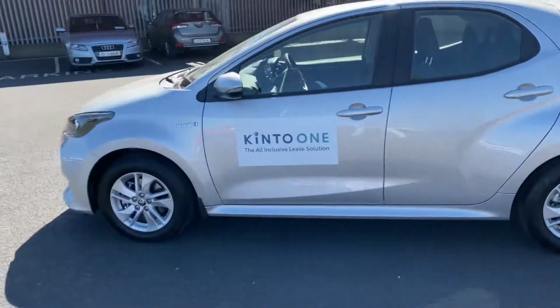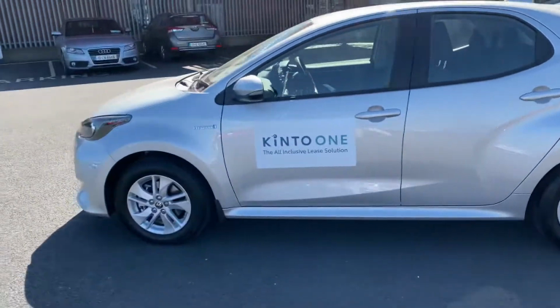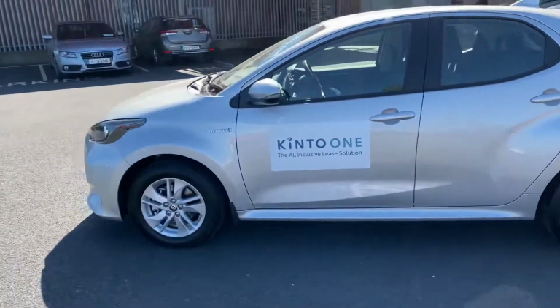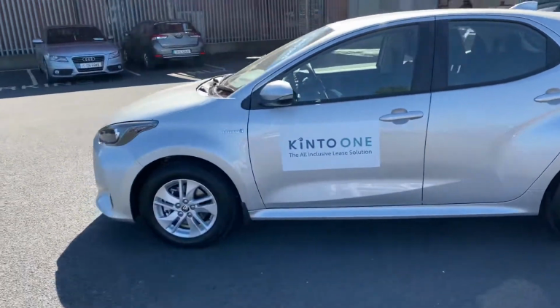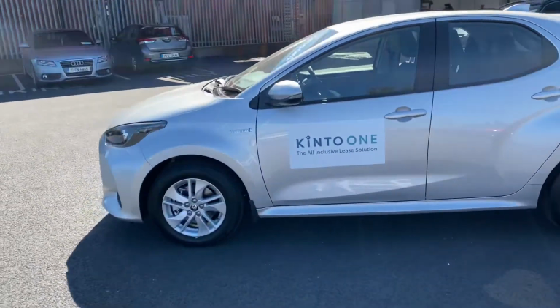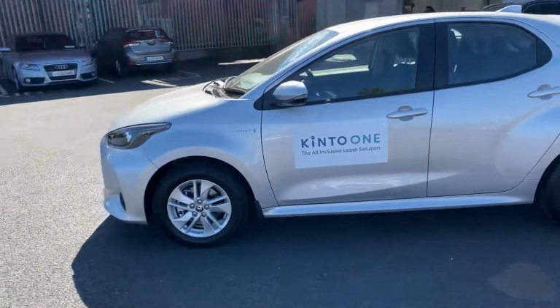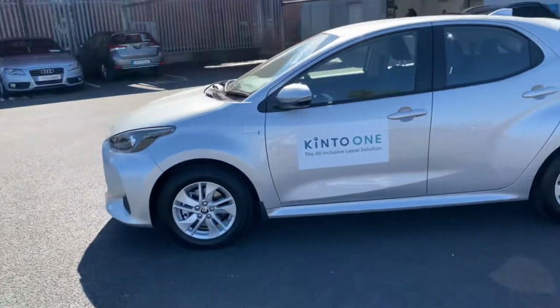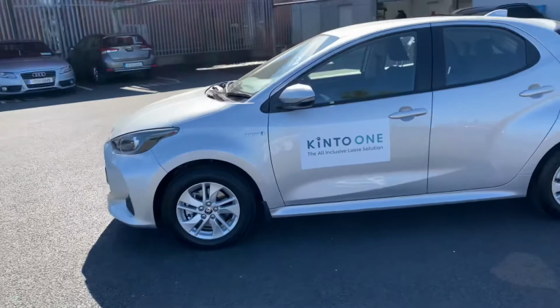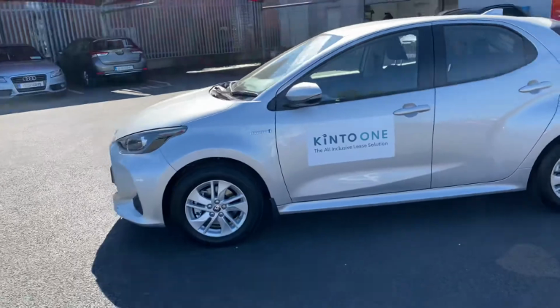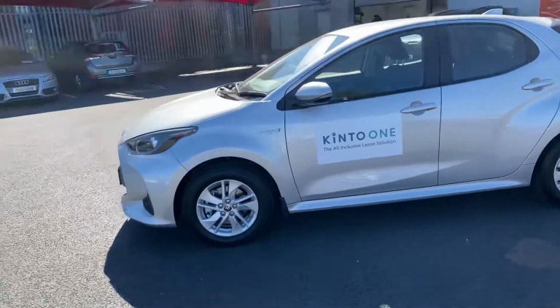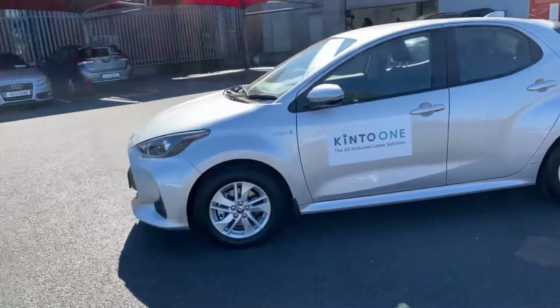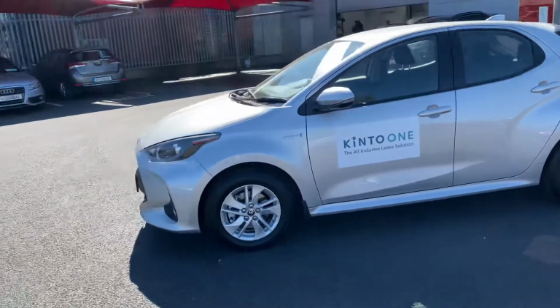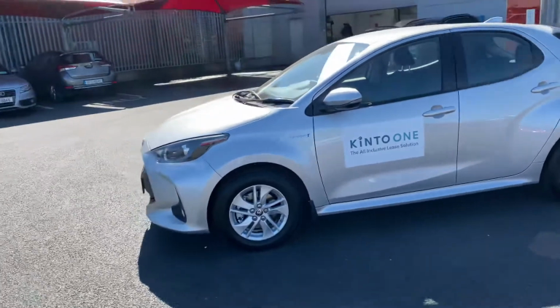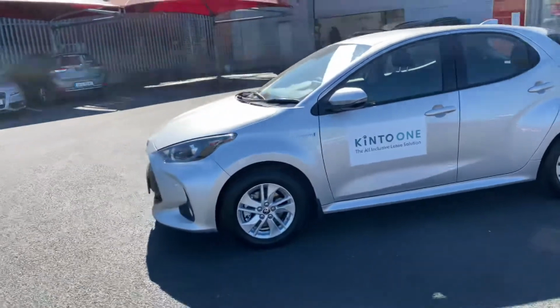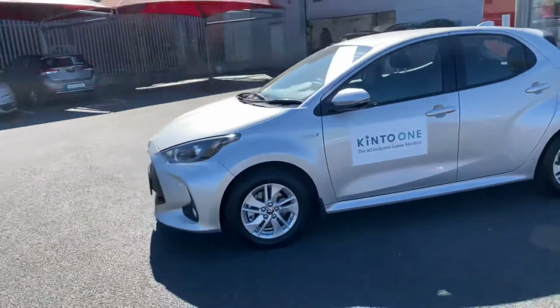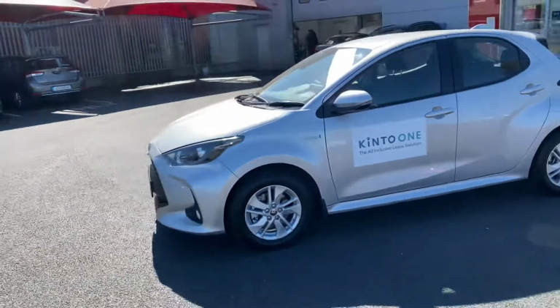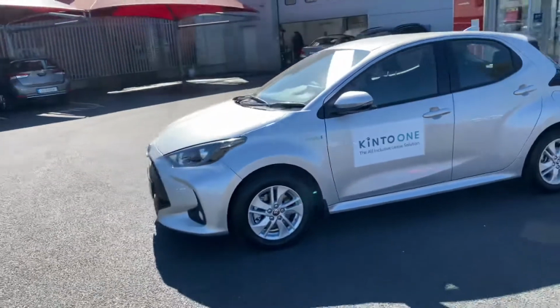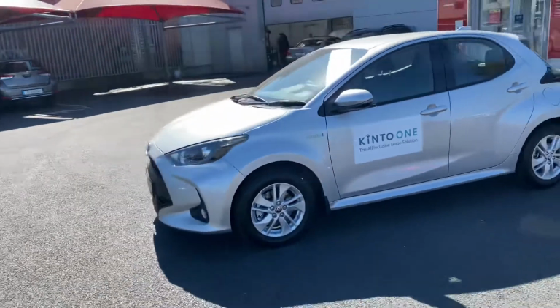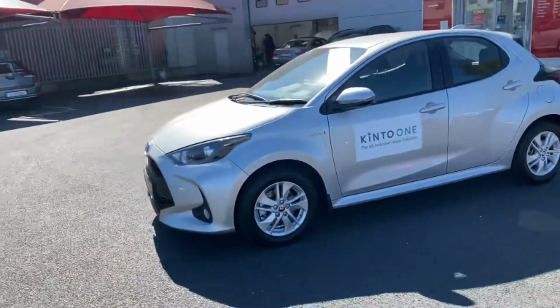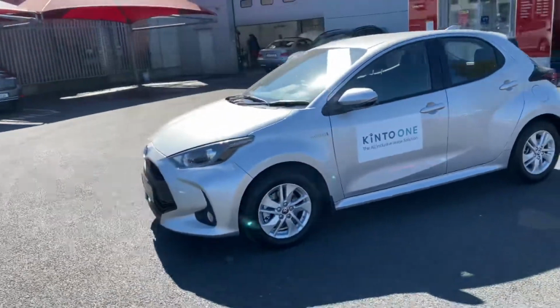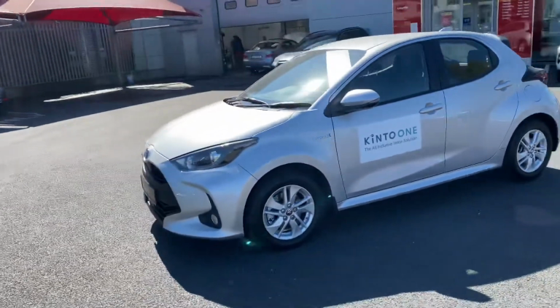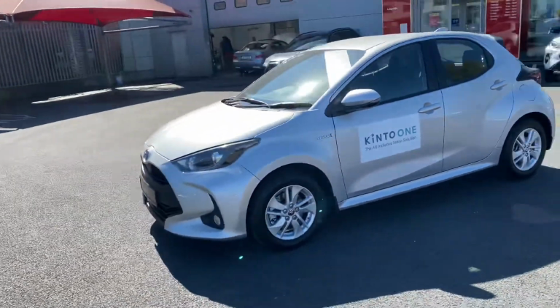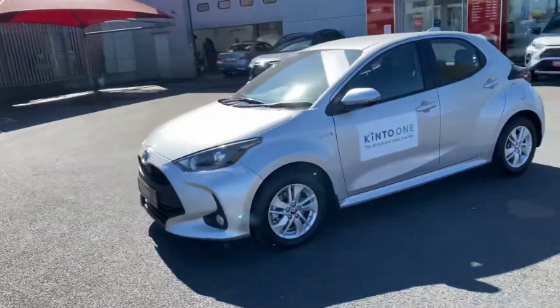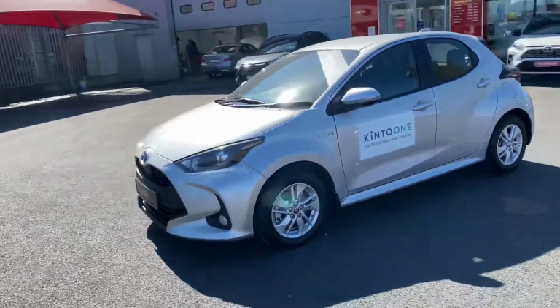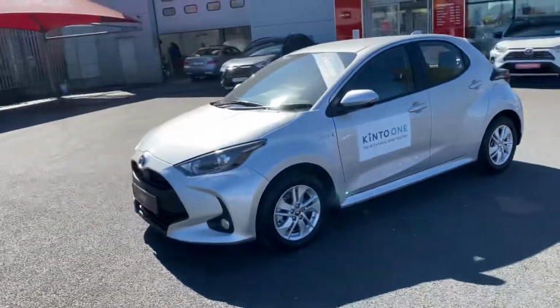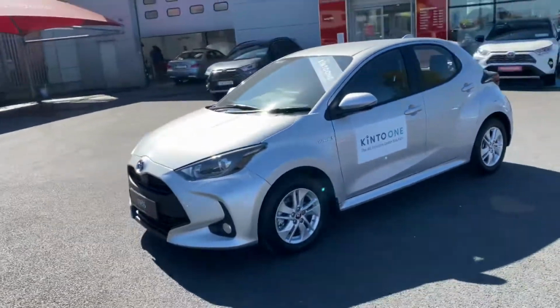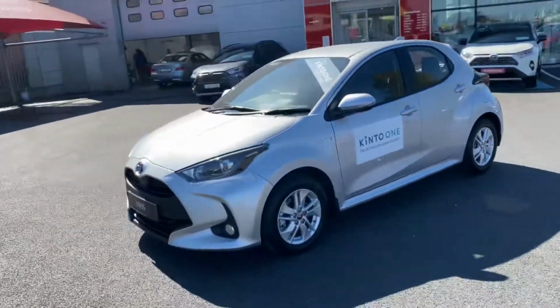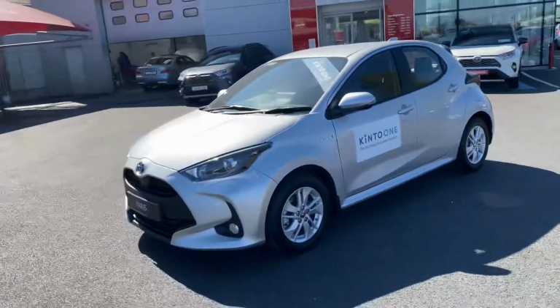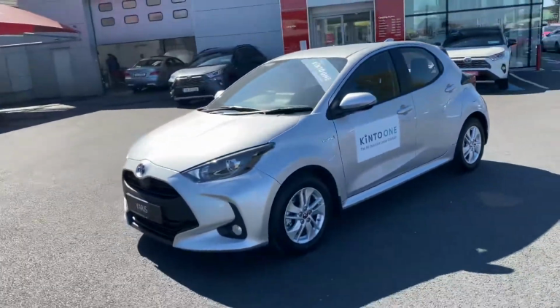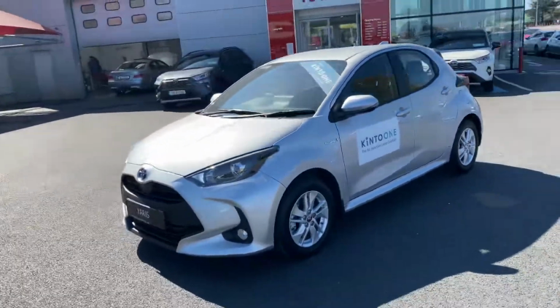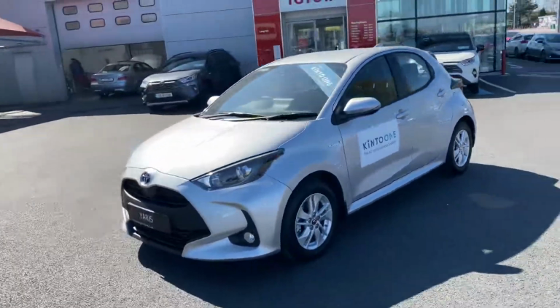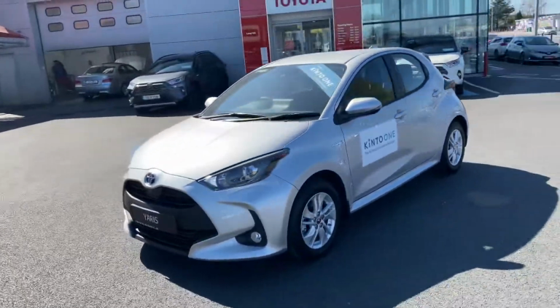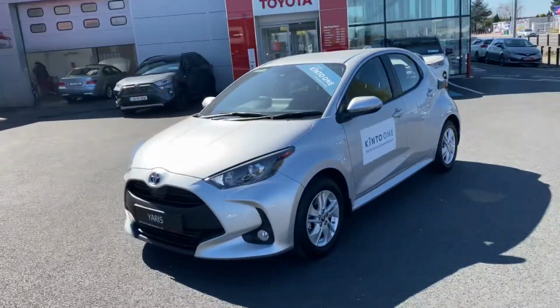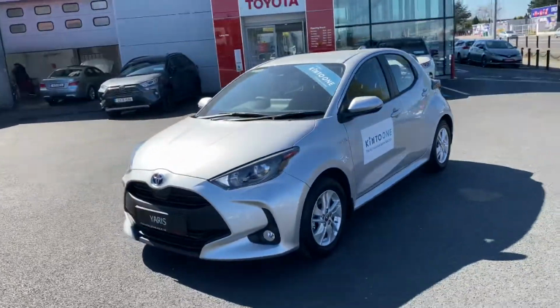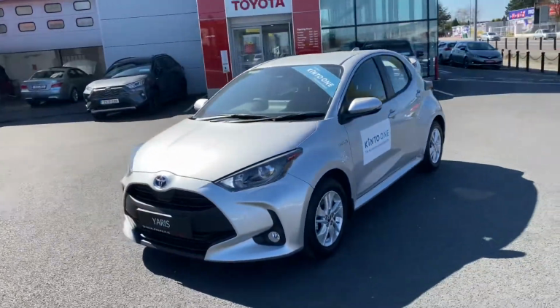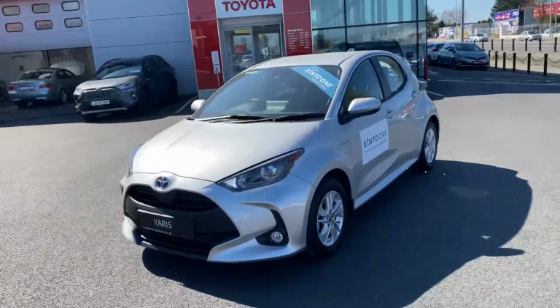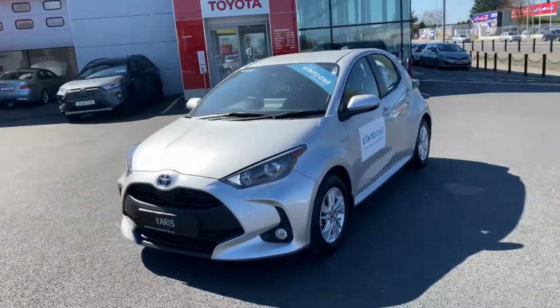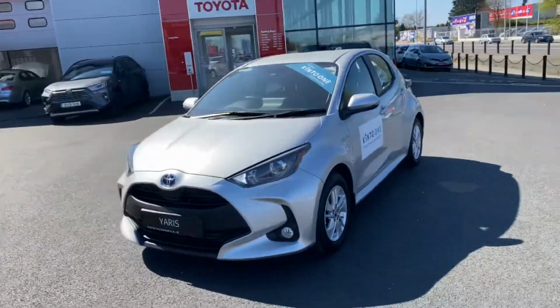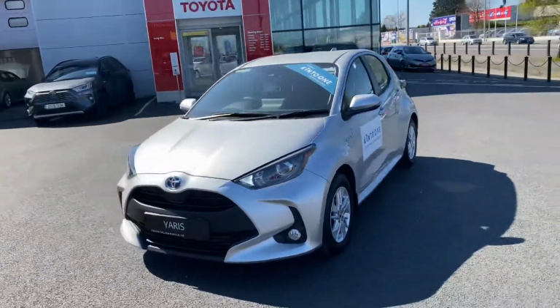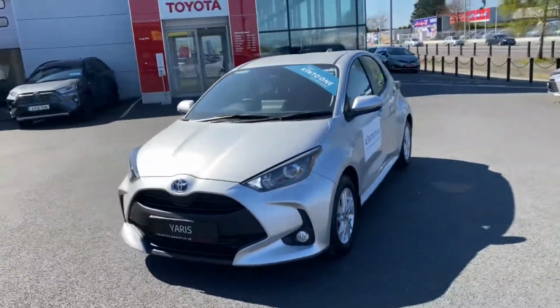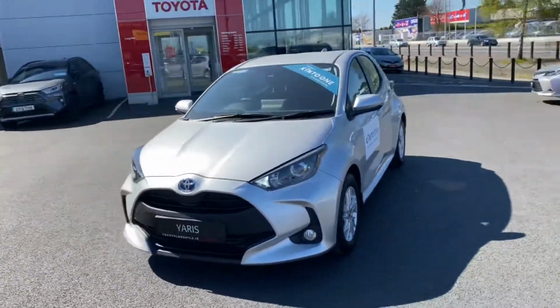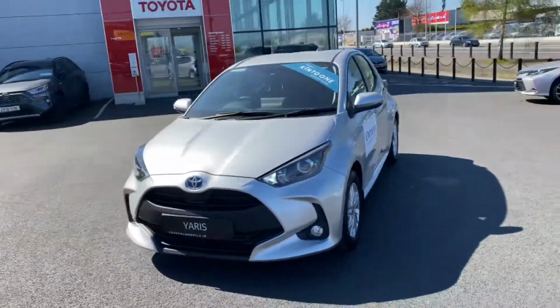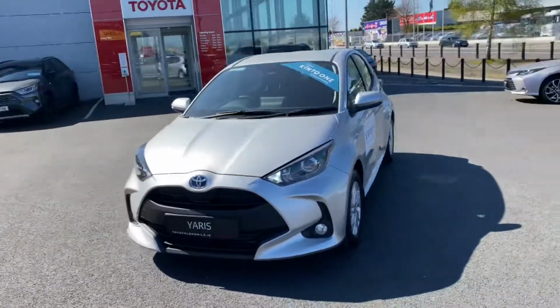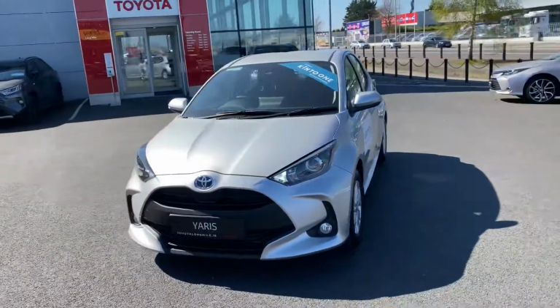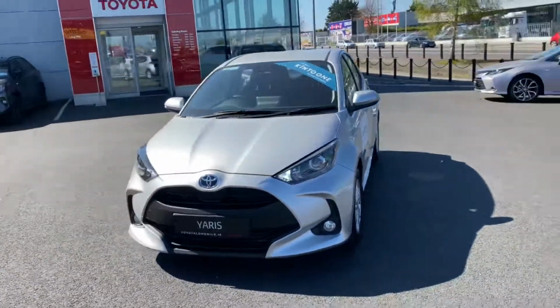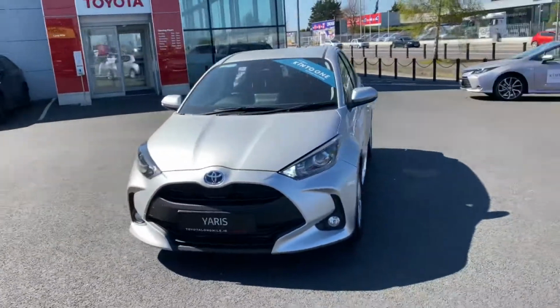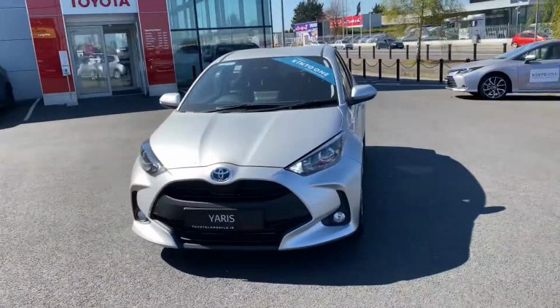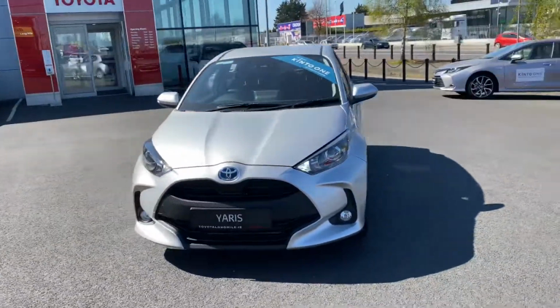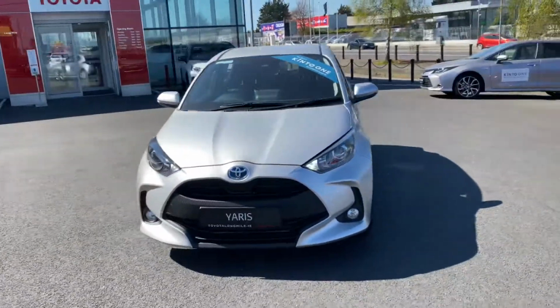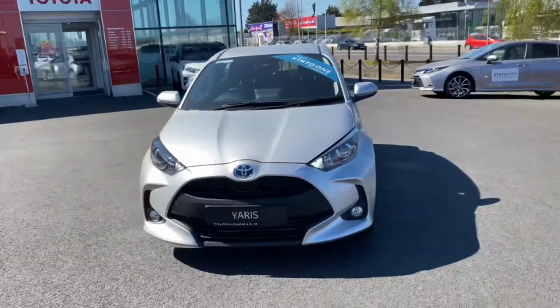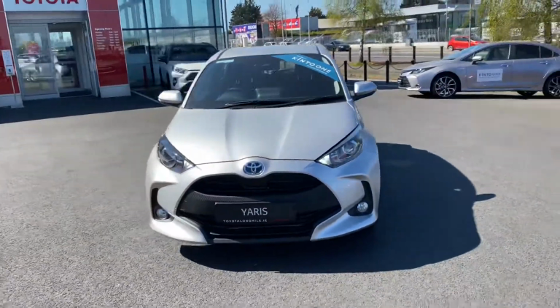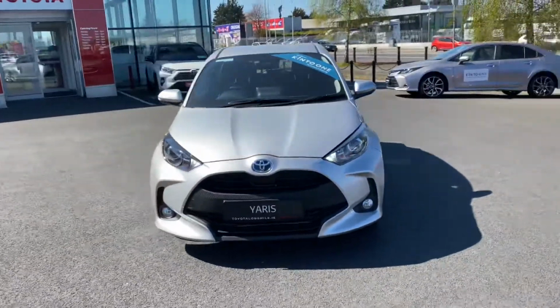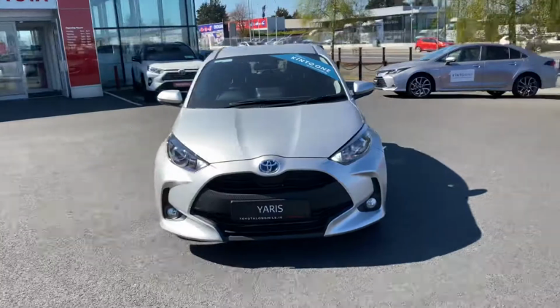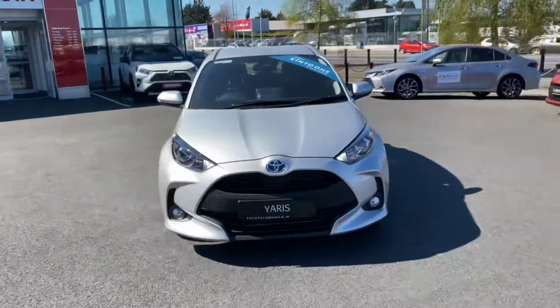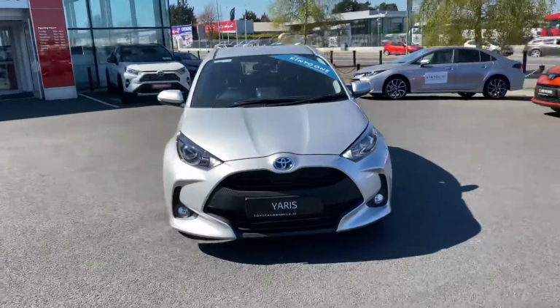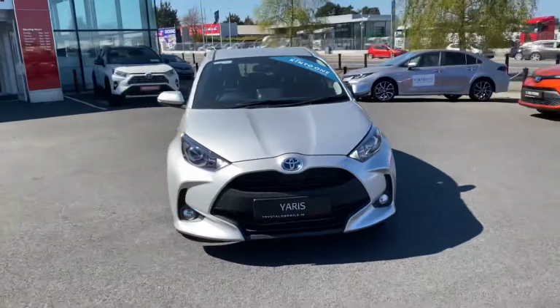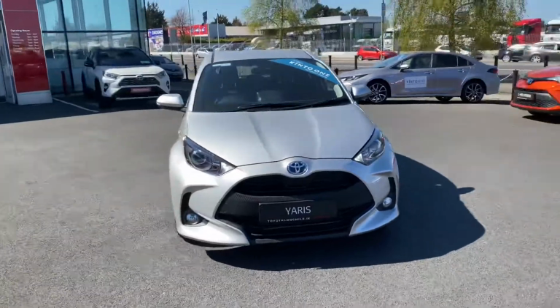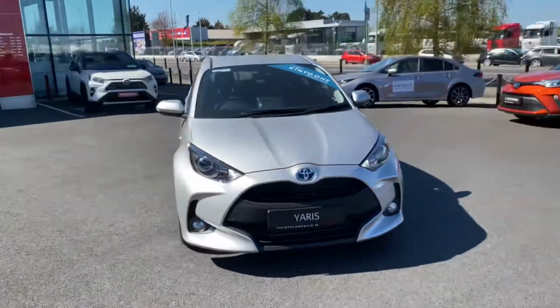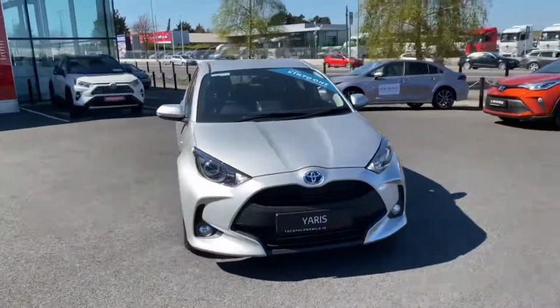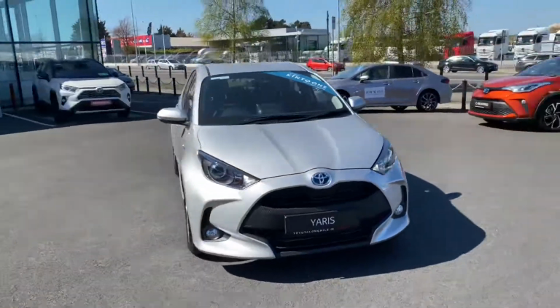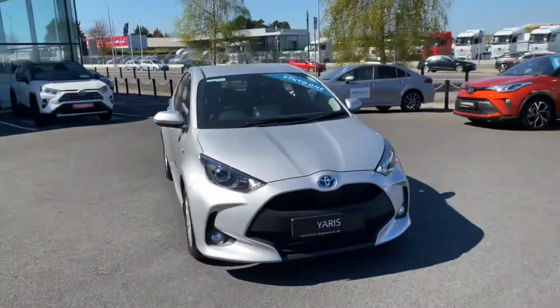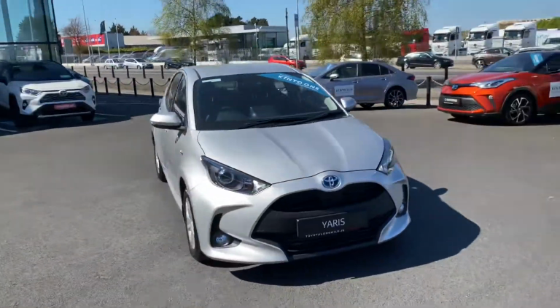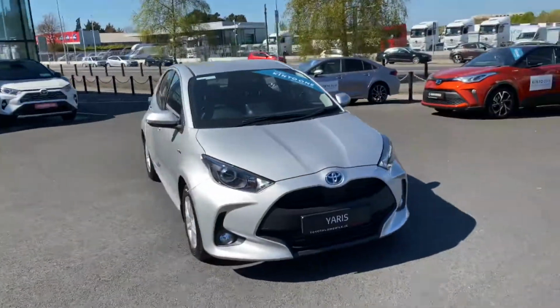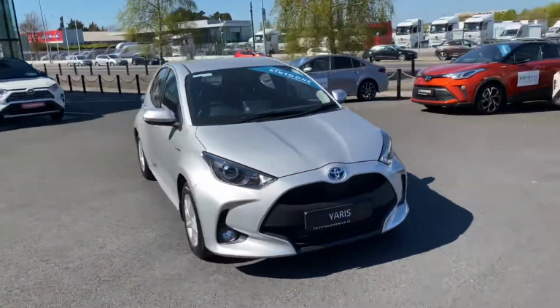This 2021 Yaris hybrid, finished in ultra silver, is now available to view at Toyota Longwell Green.